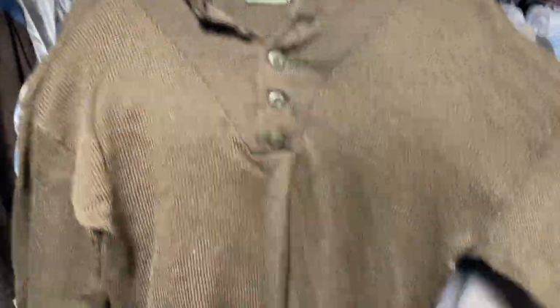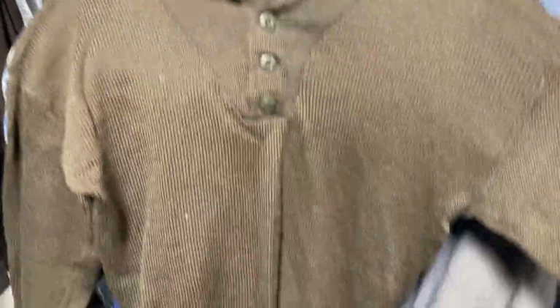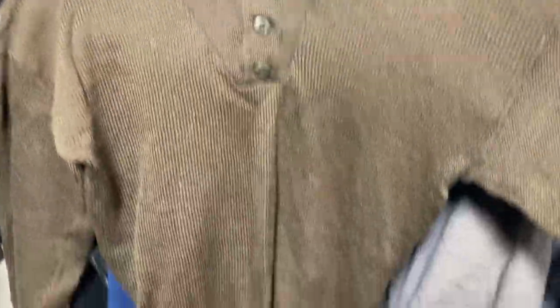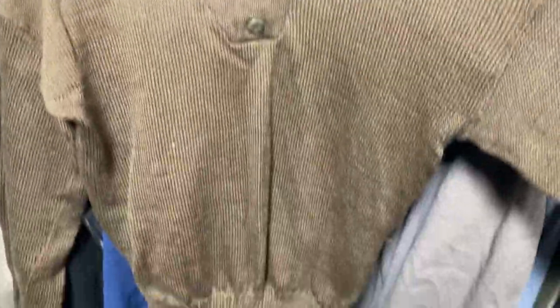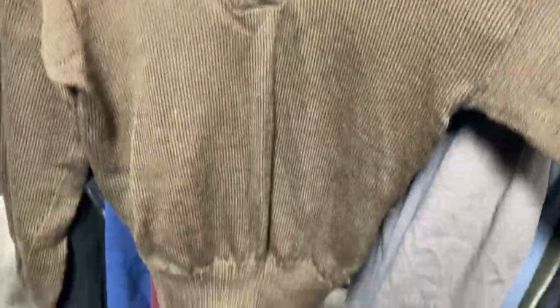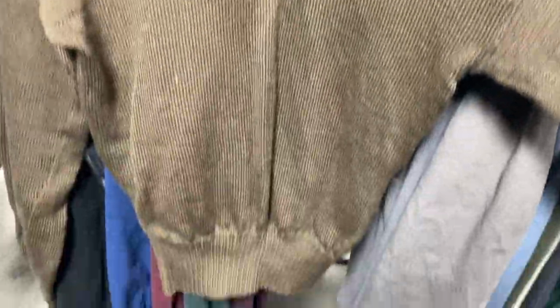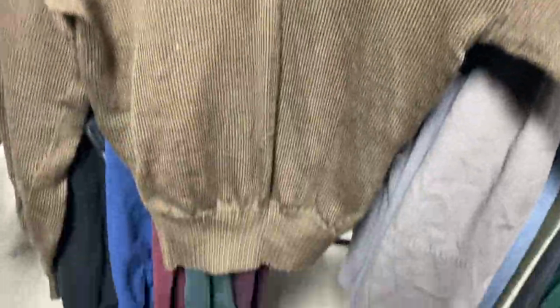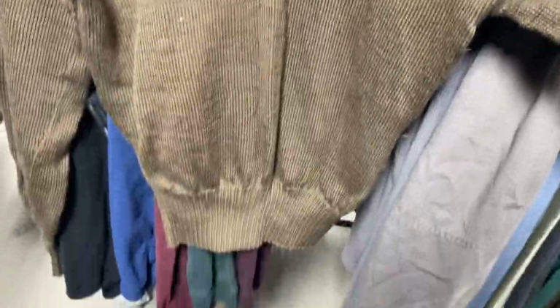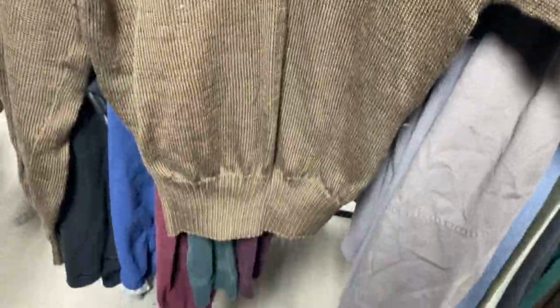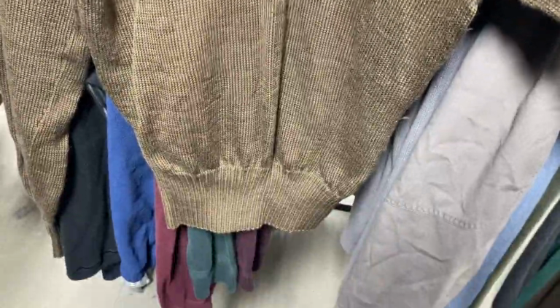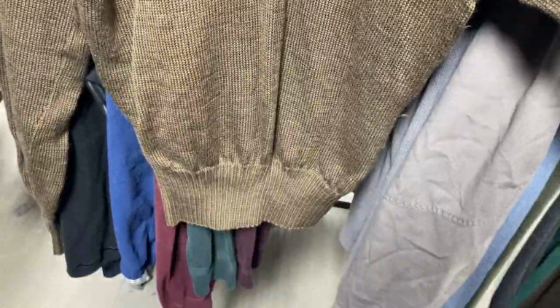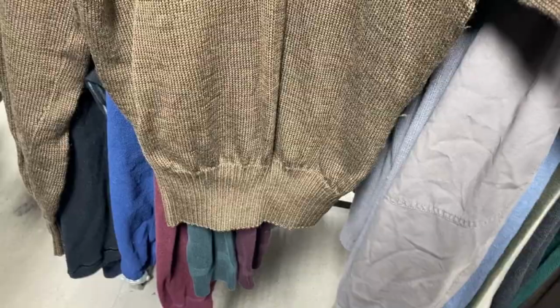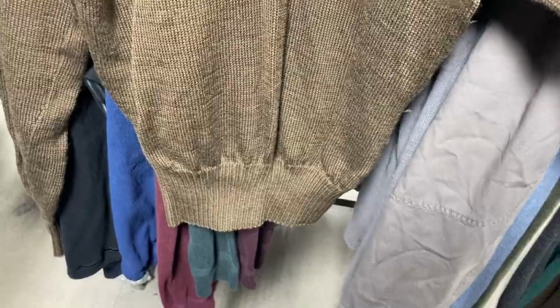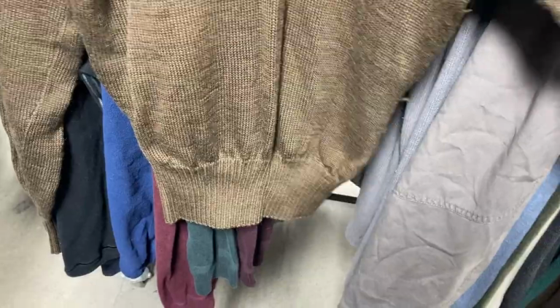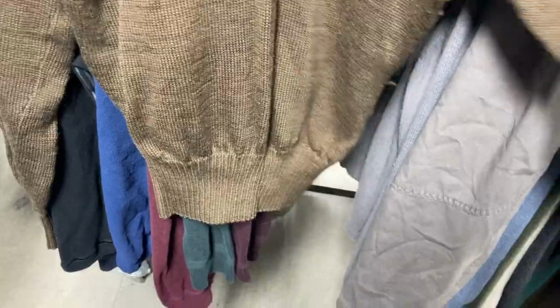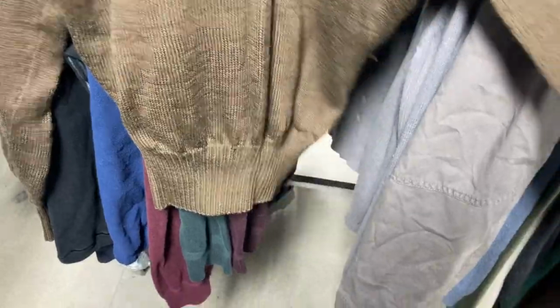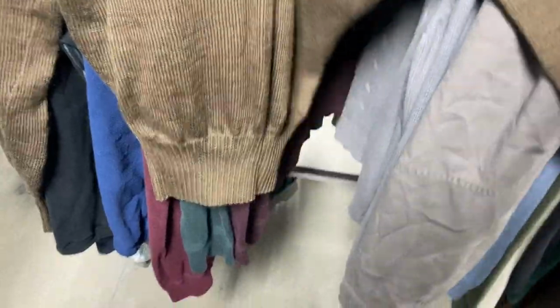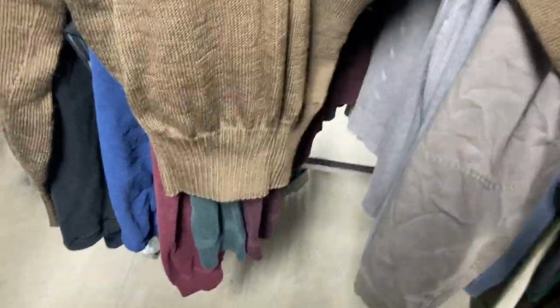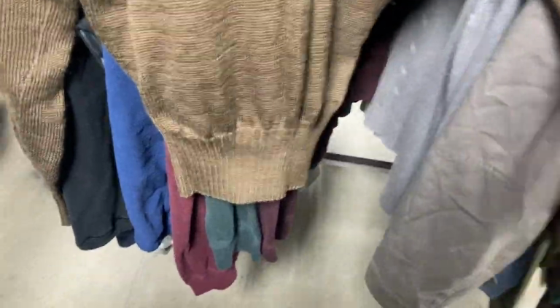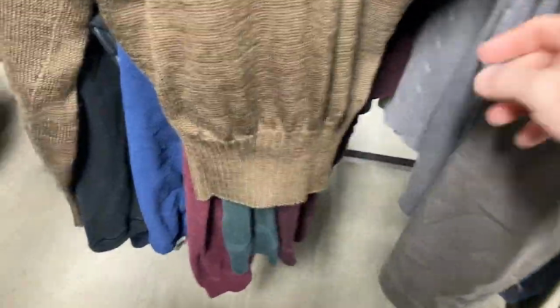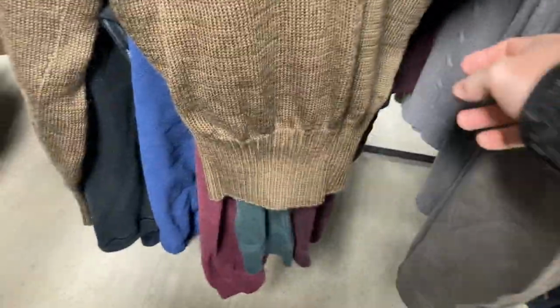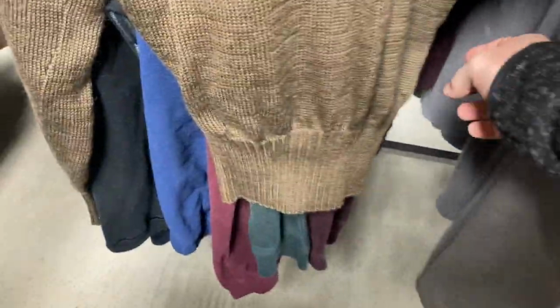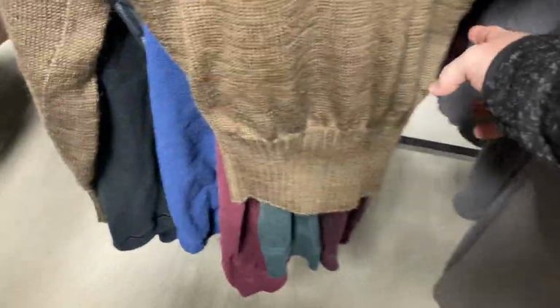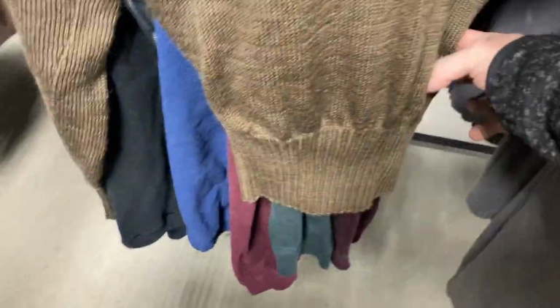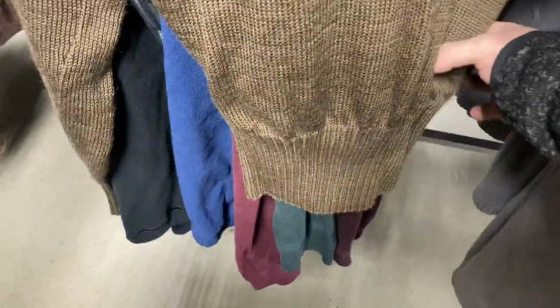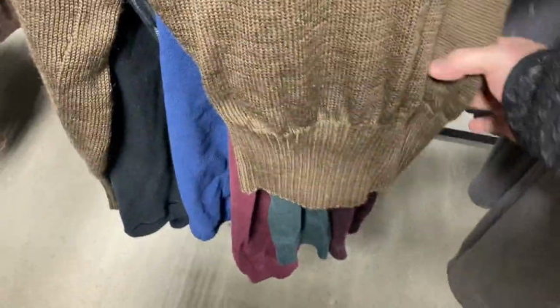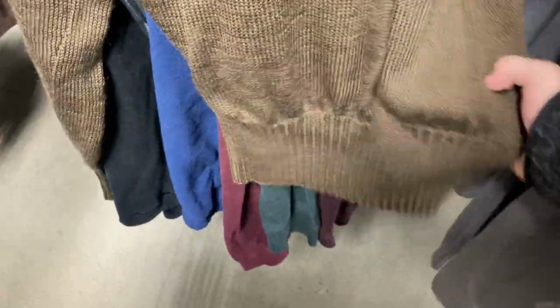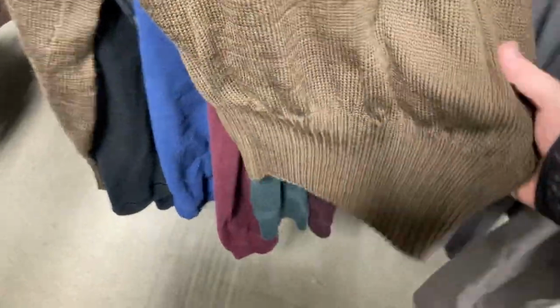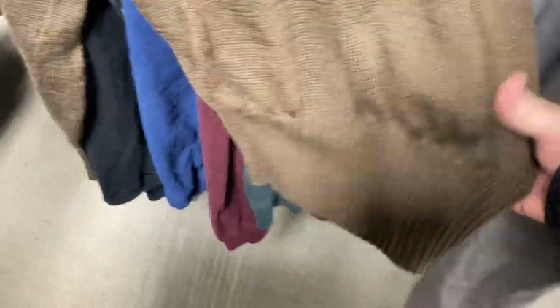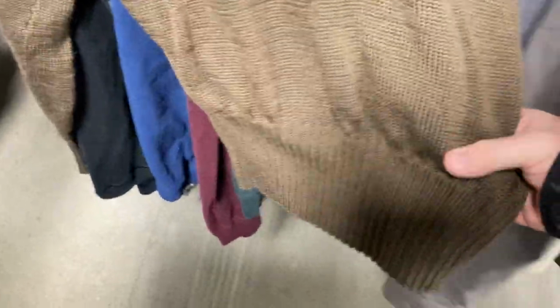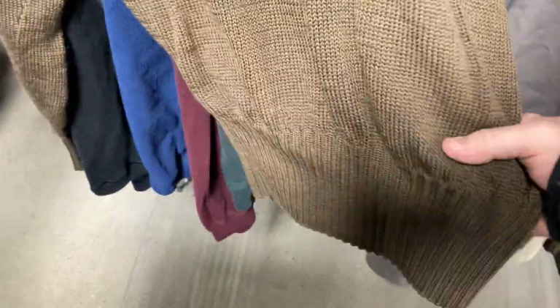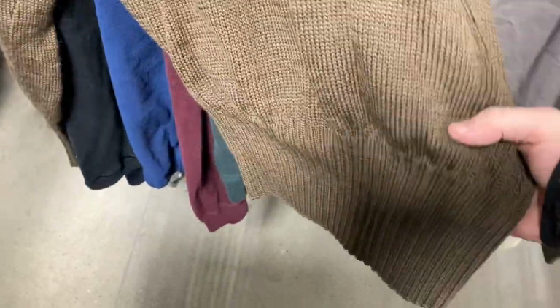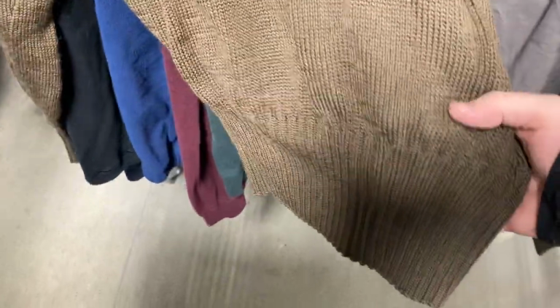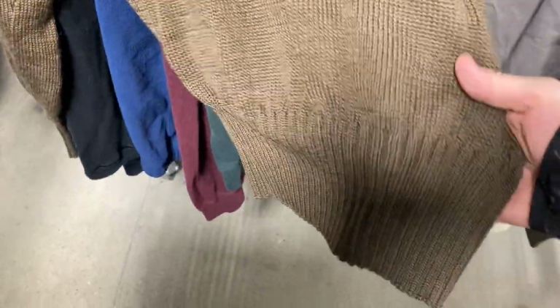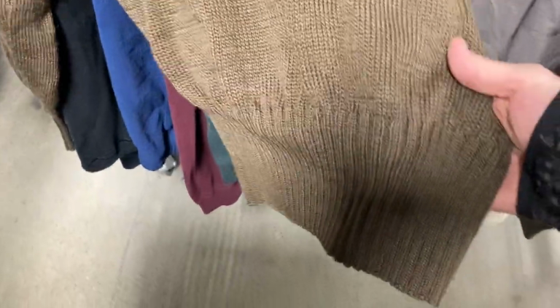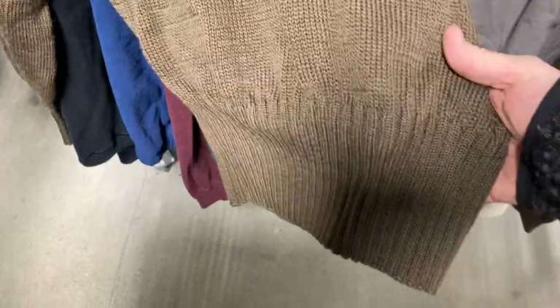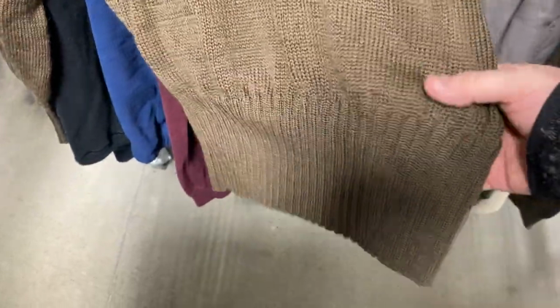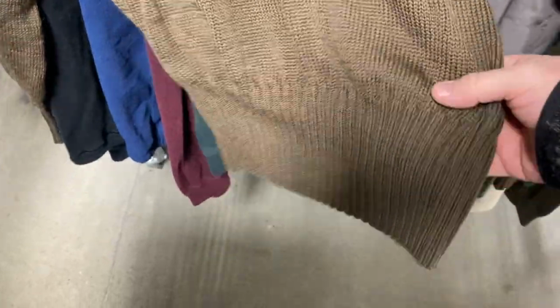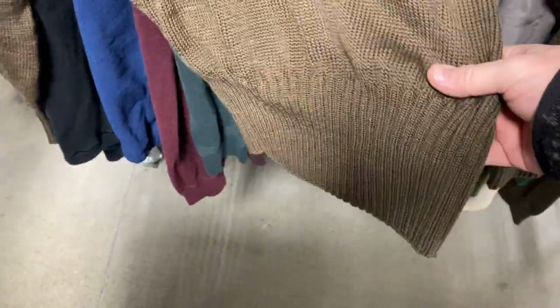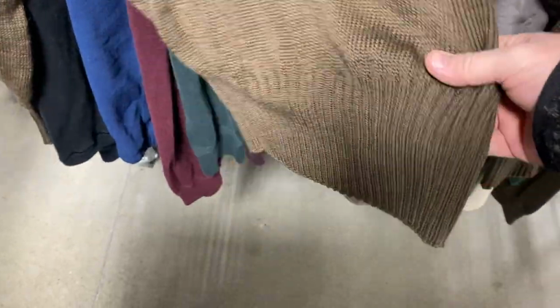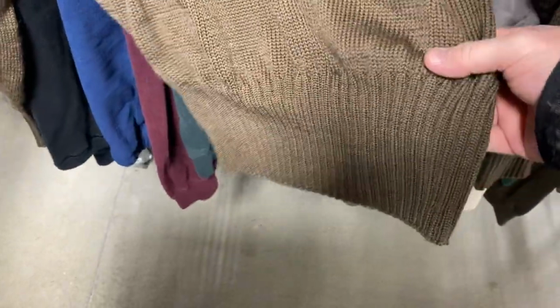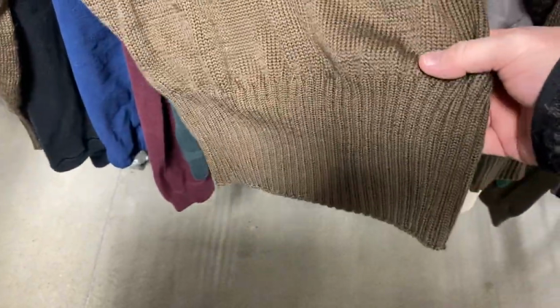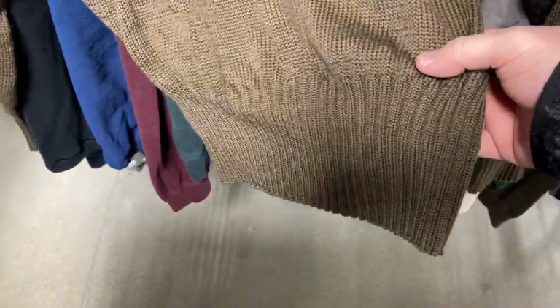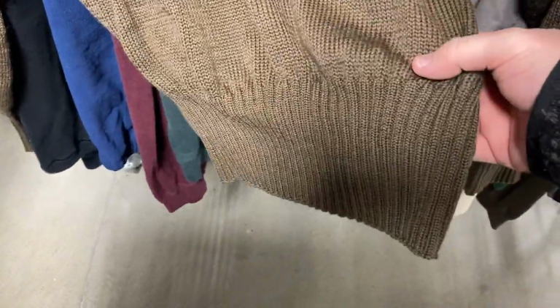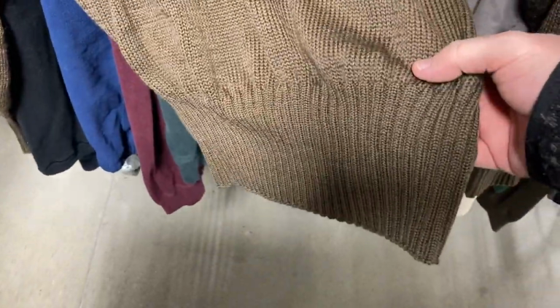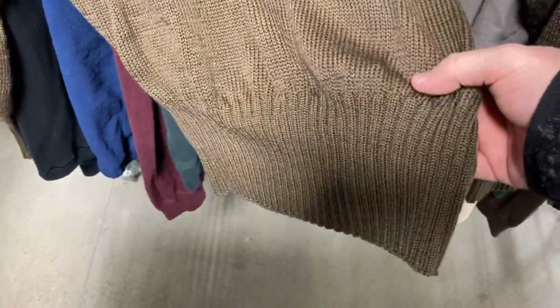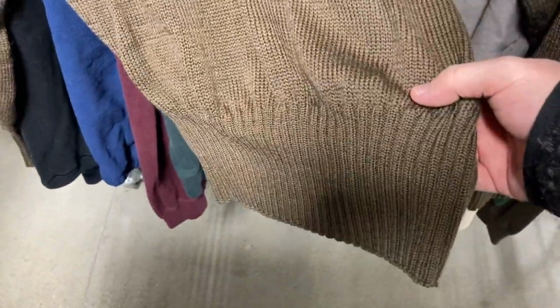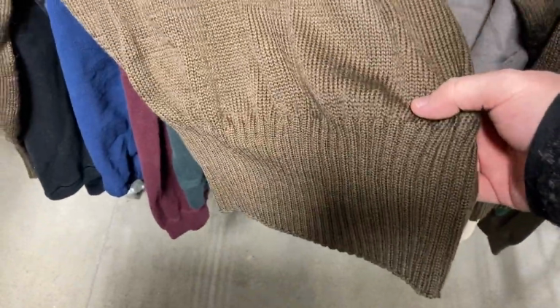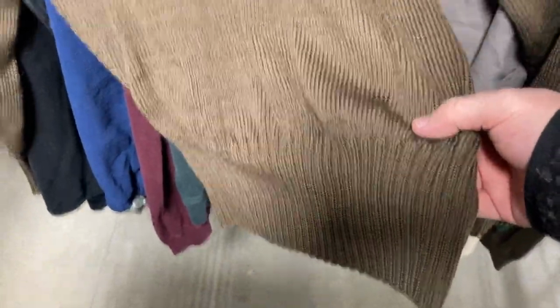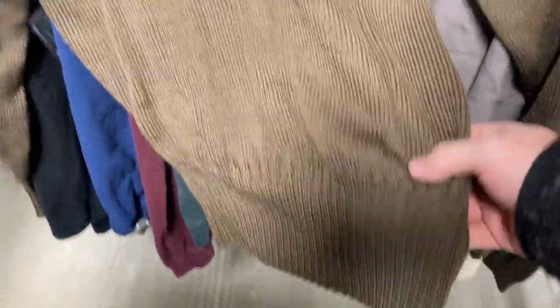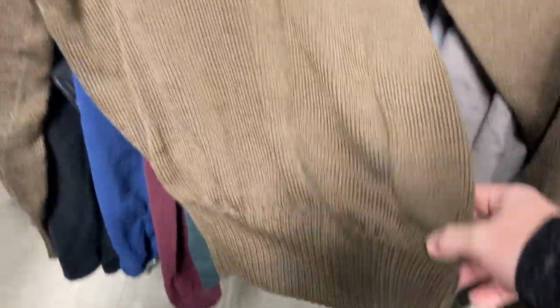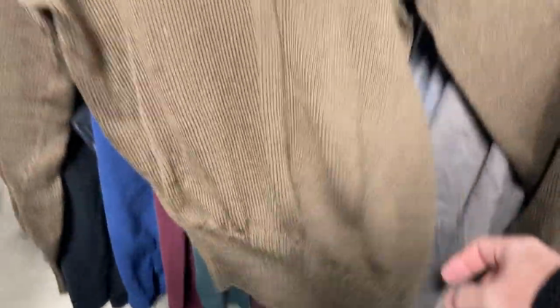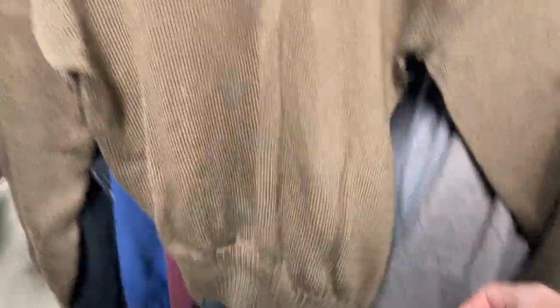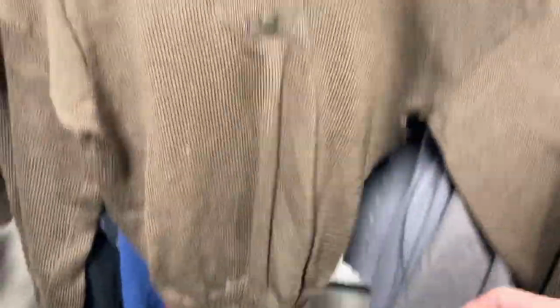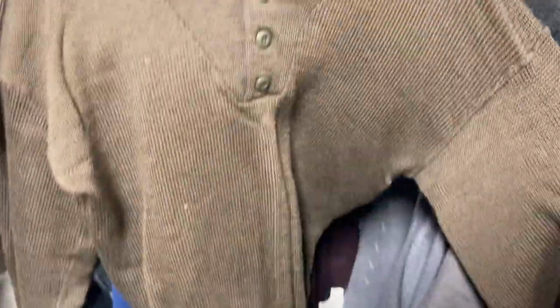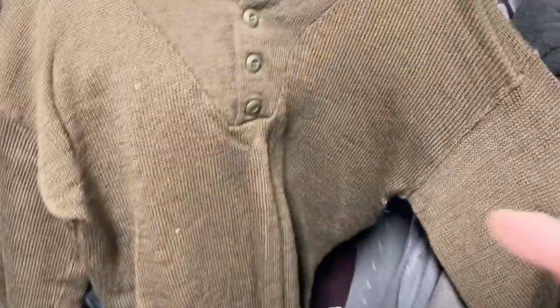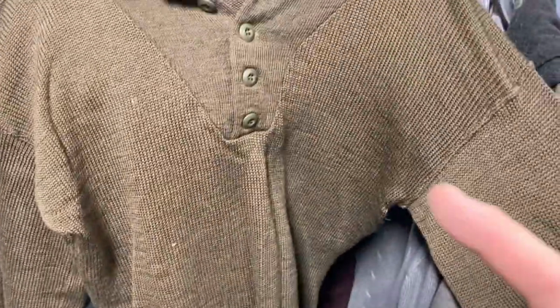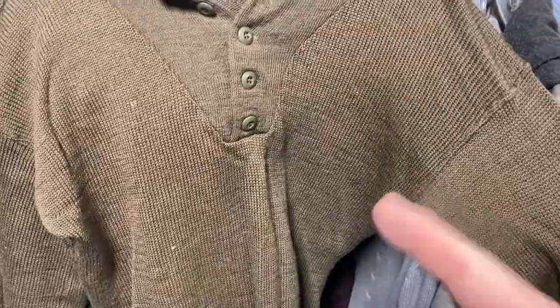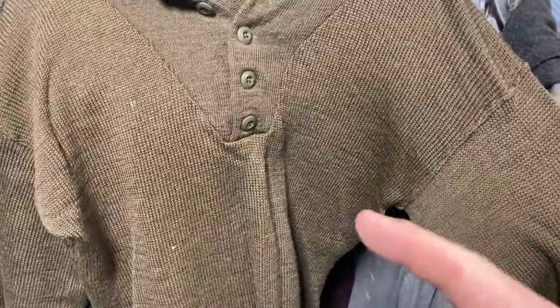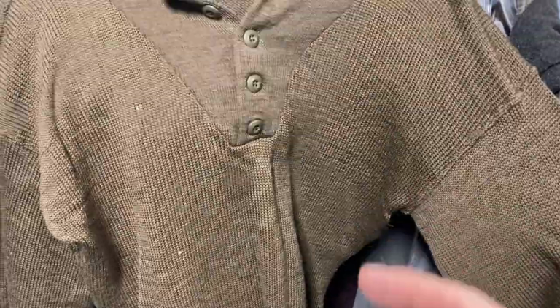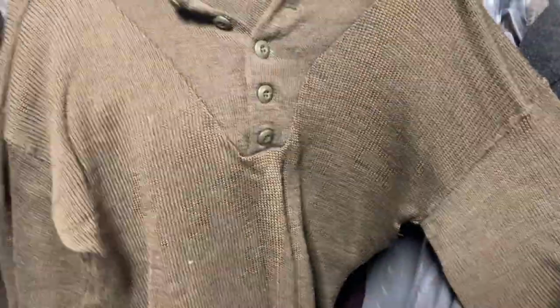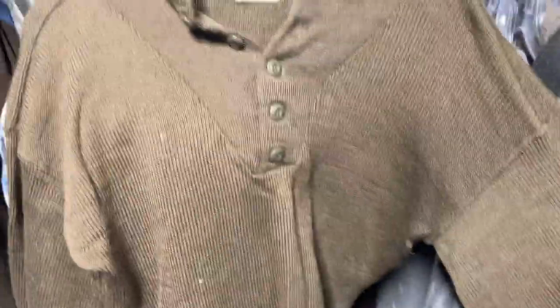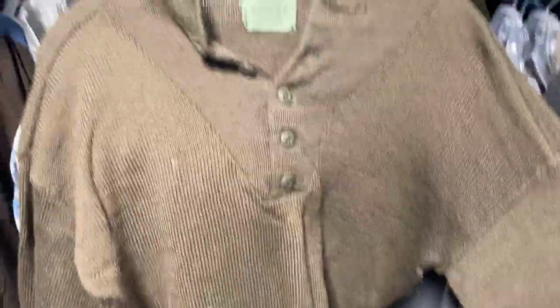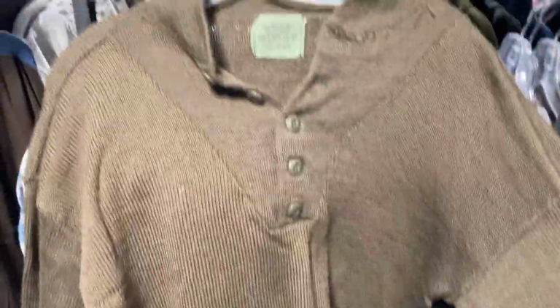This old army style — it'll cinch real small at the waist, and you'll find them in black also. These sell very well.